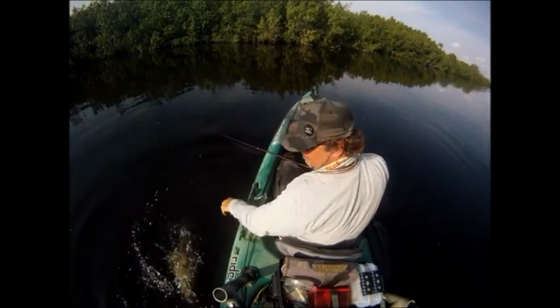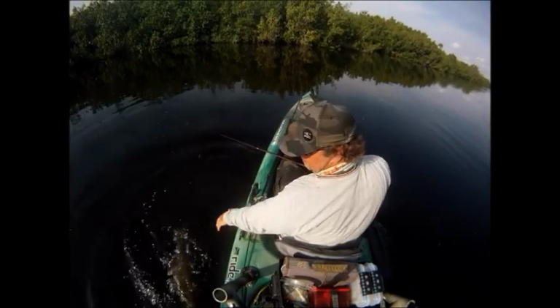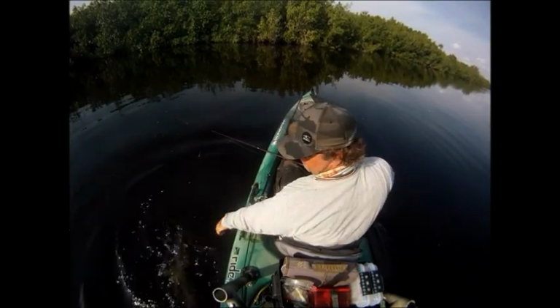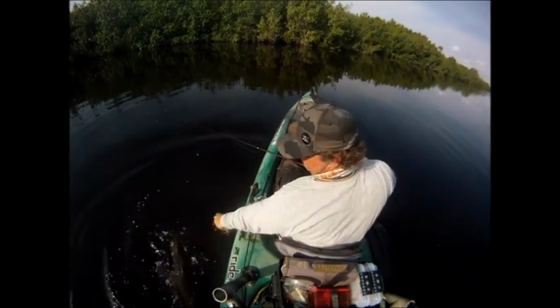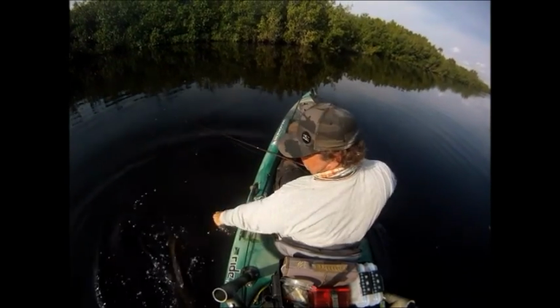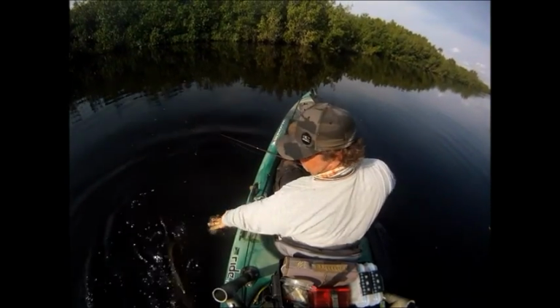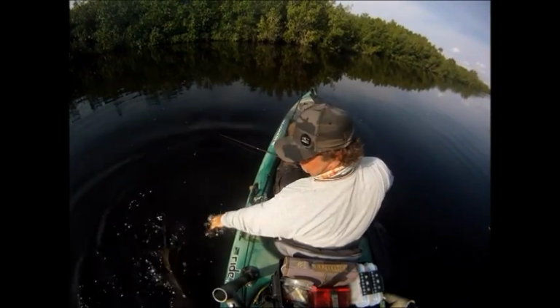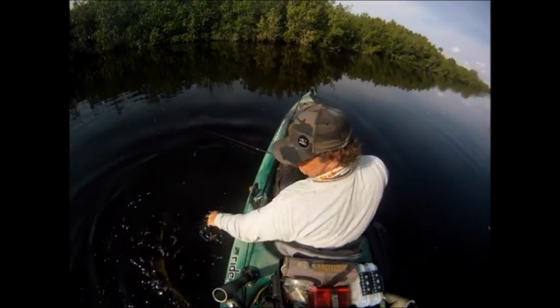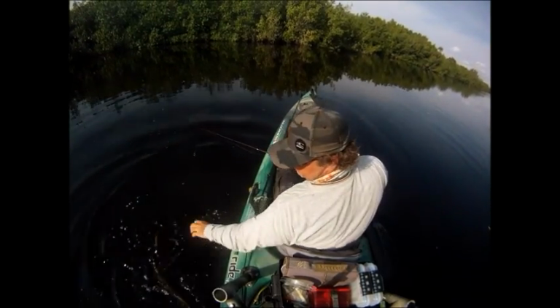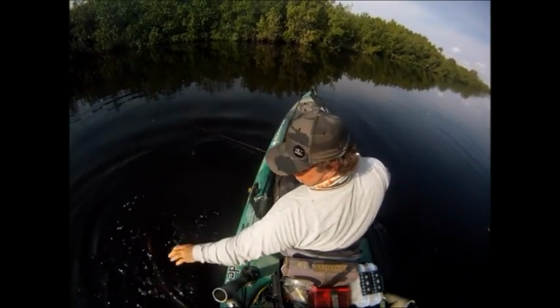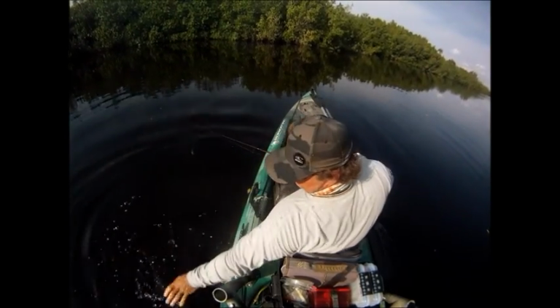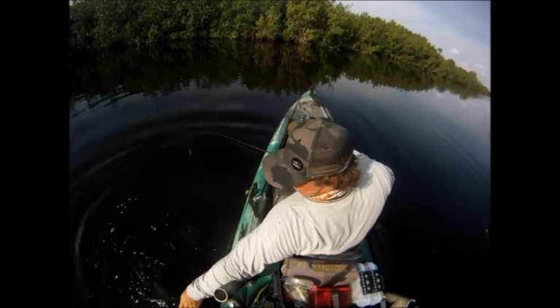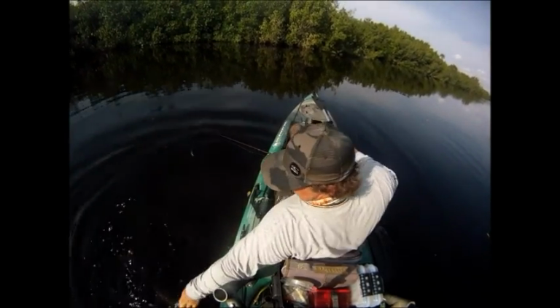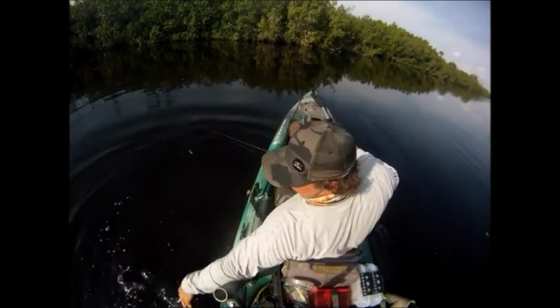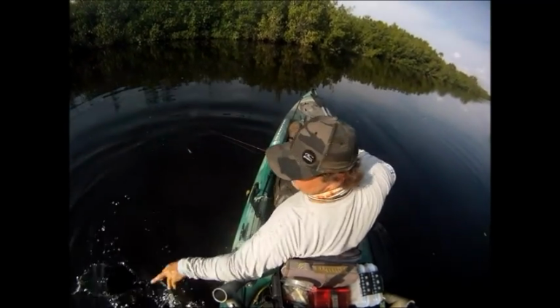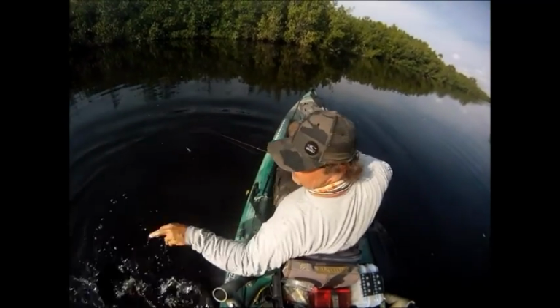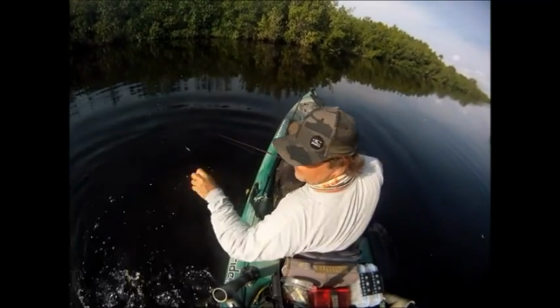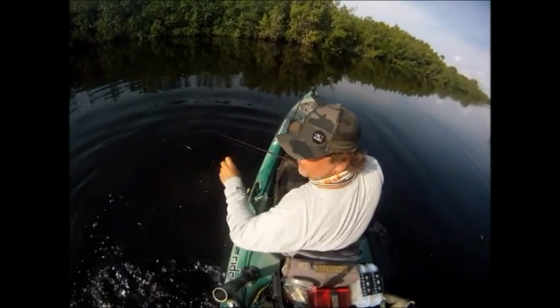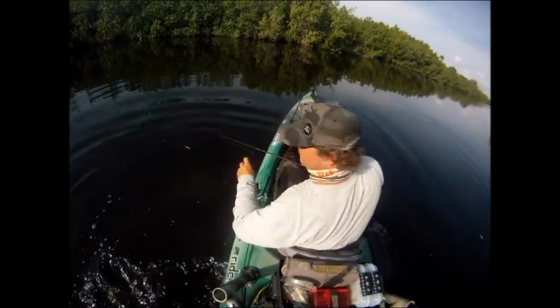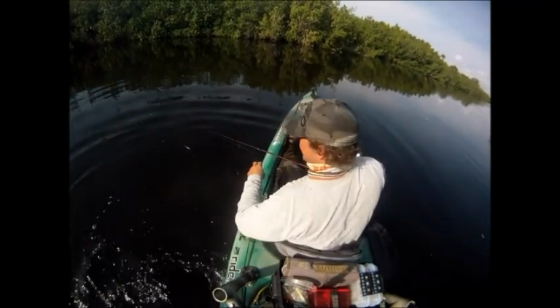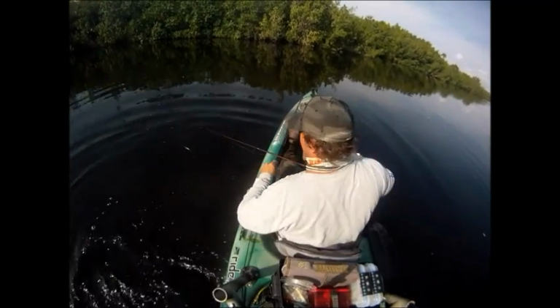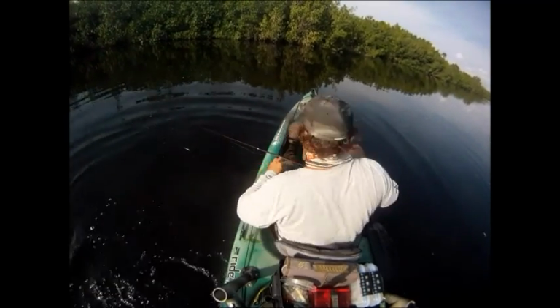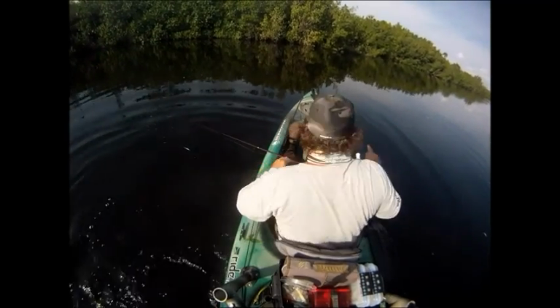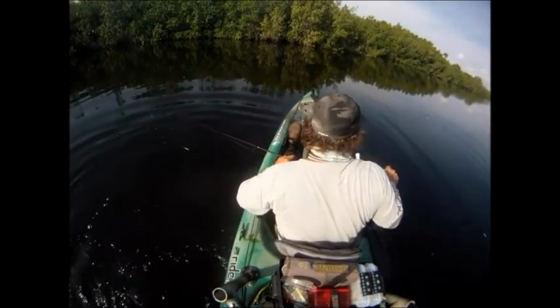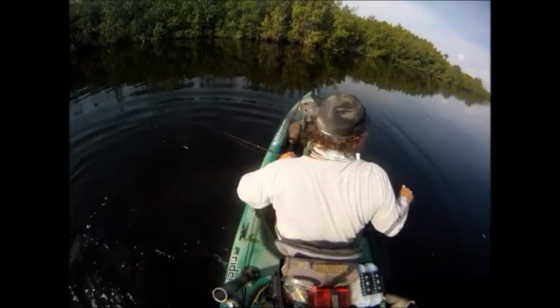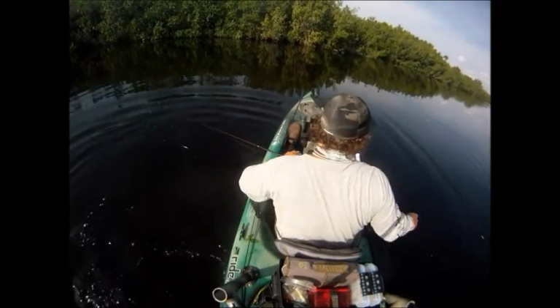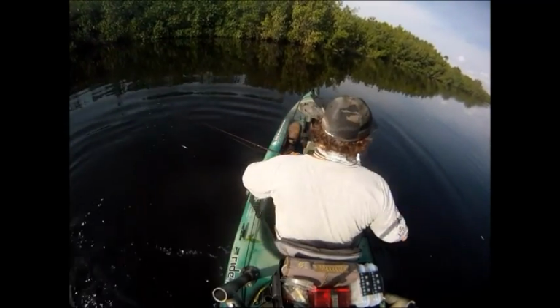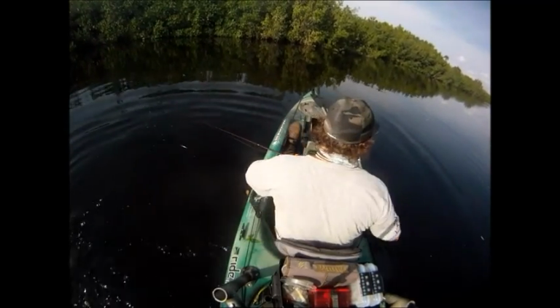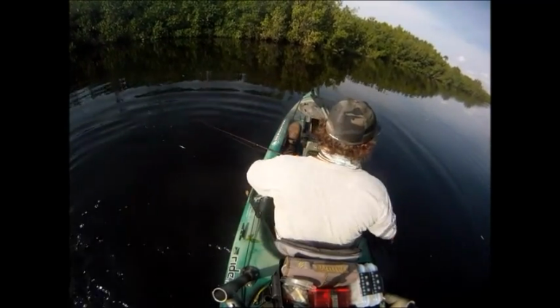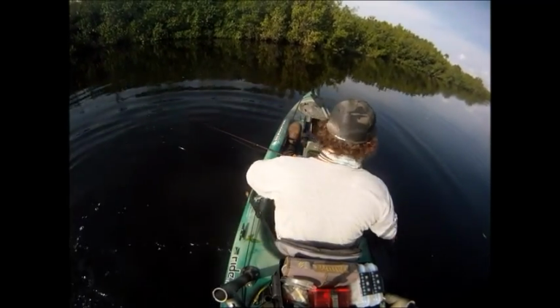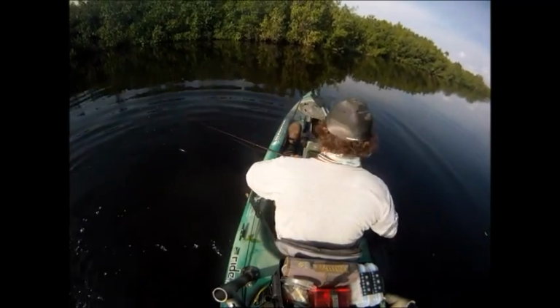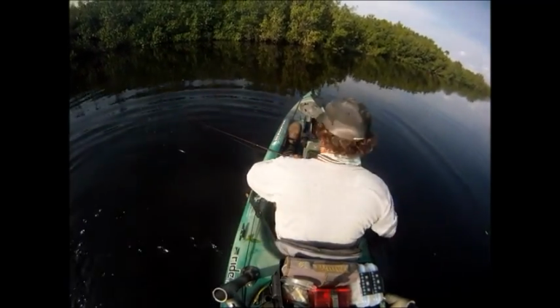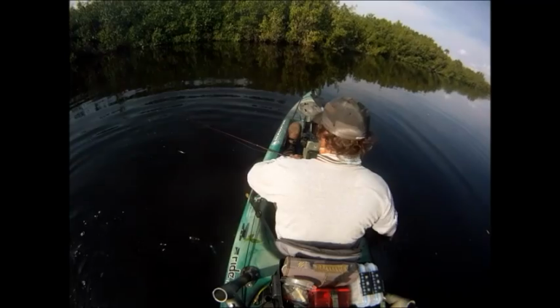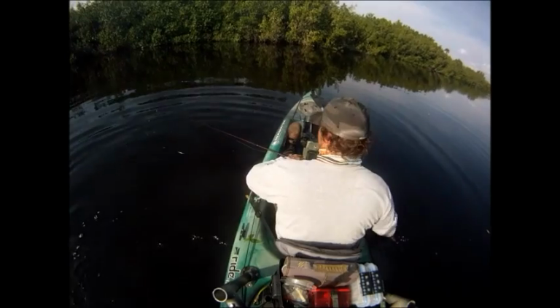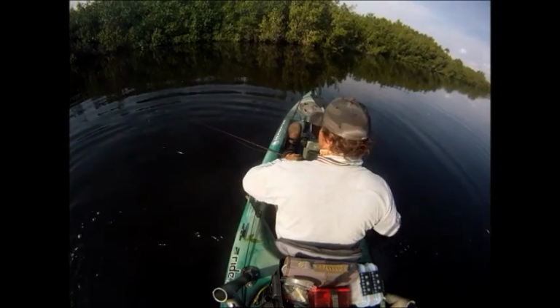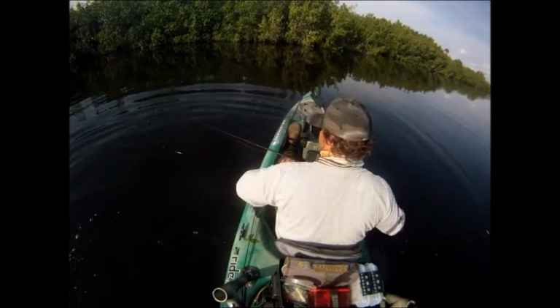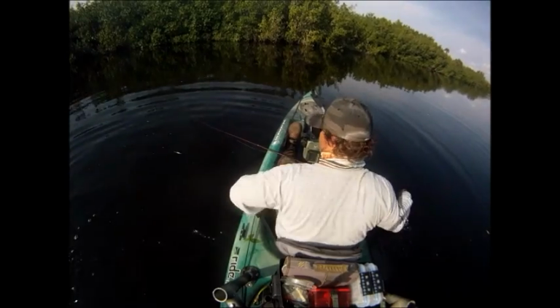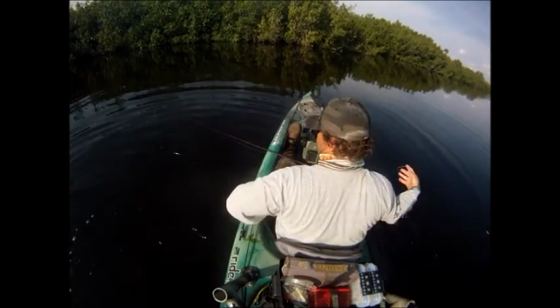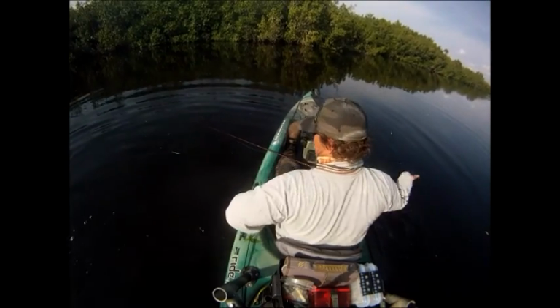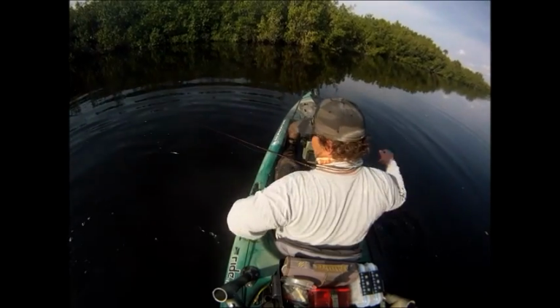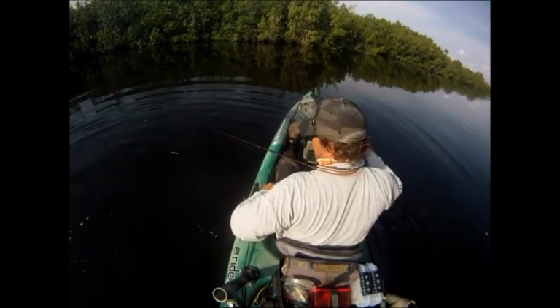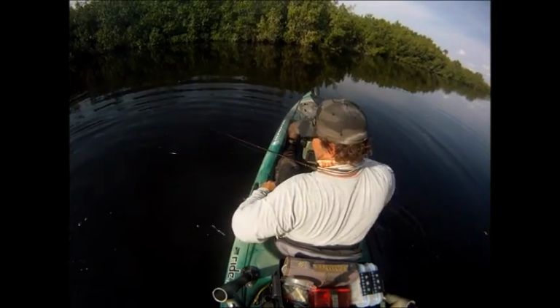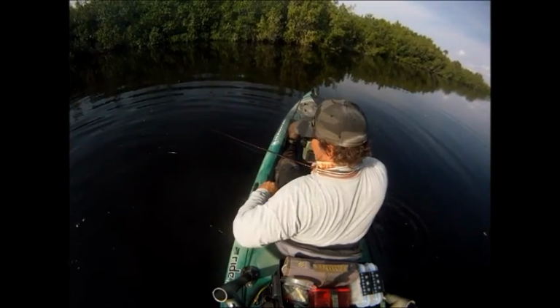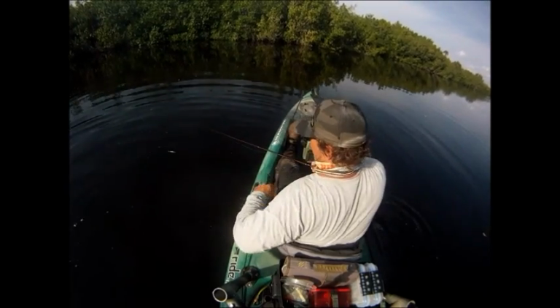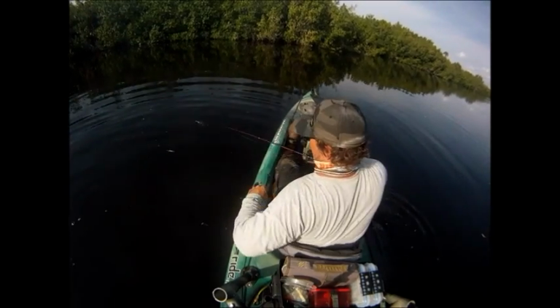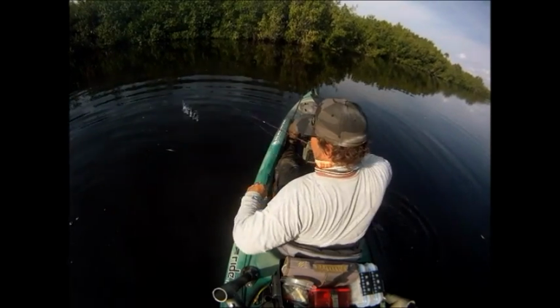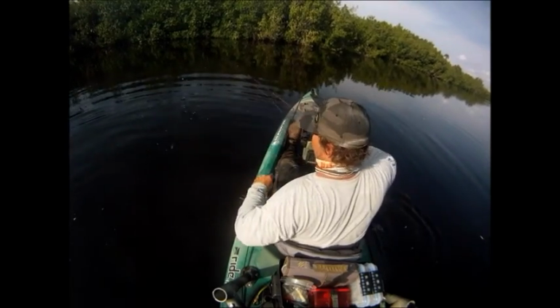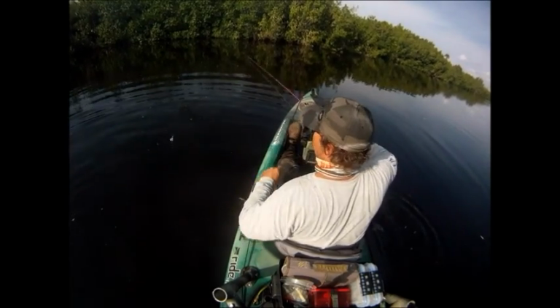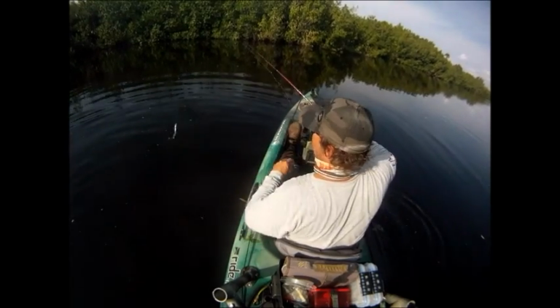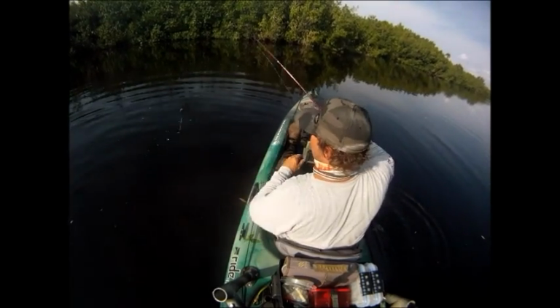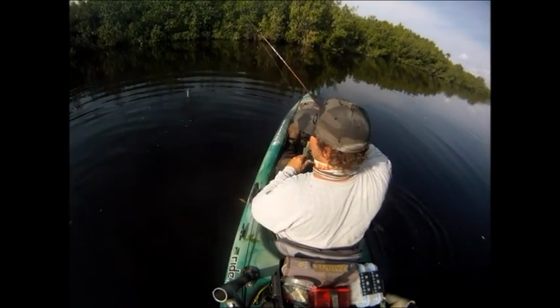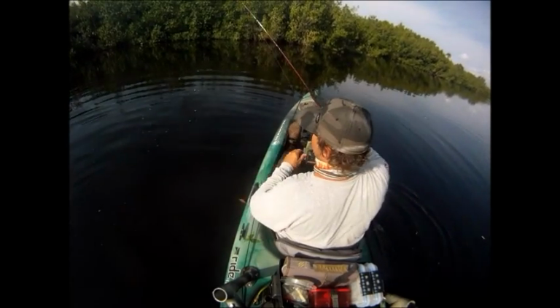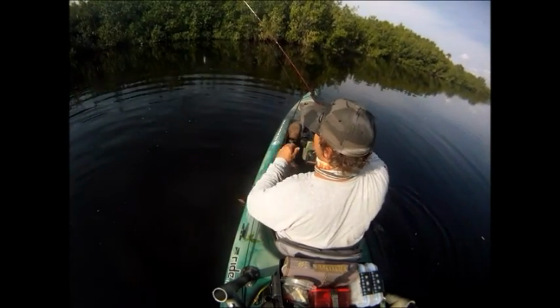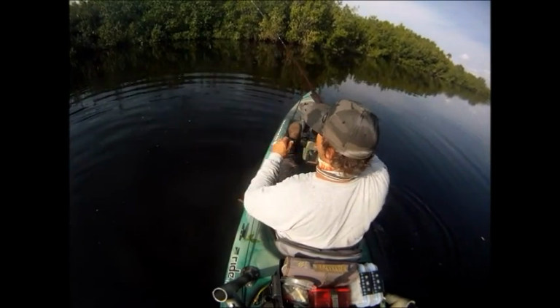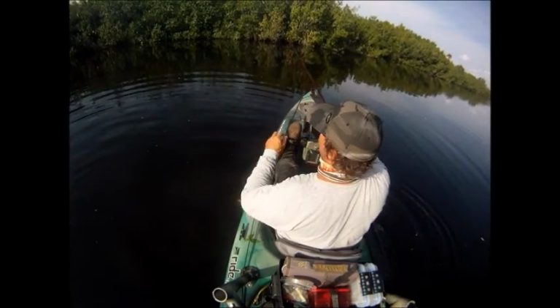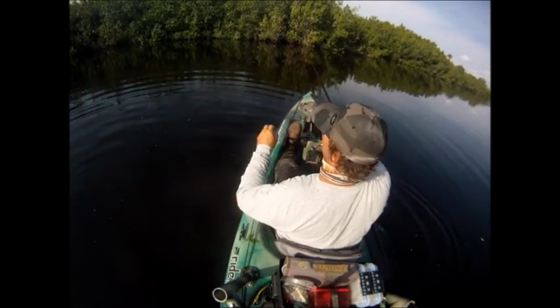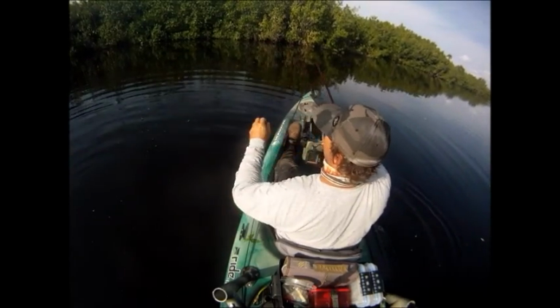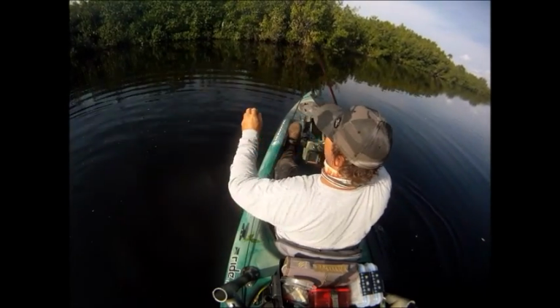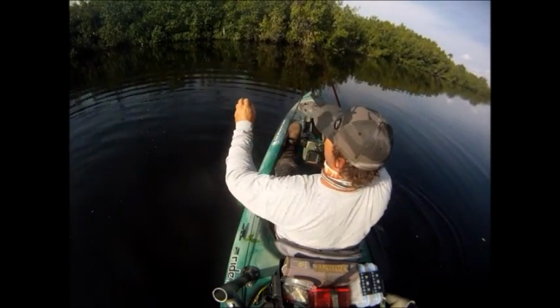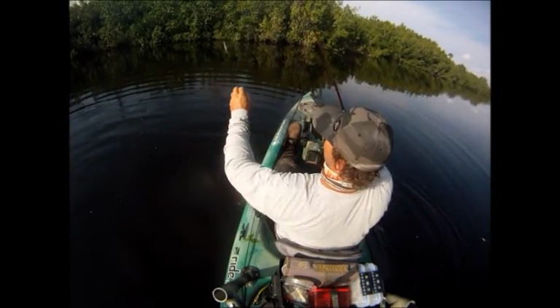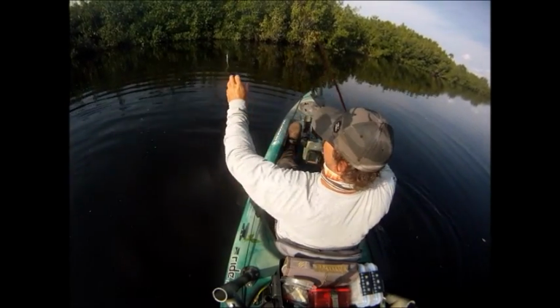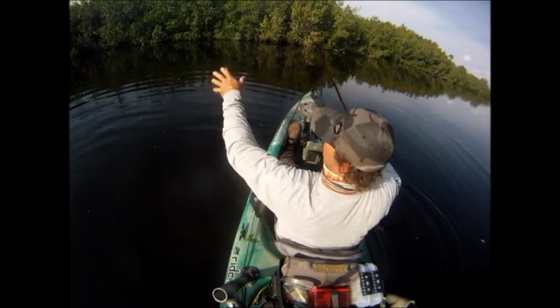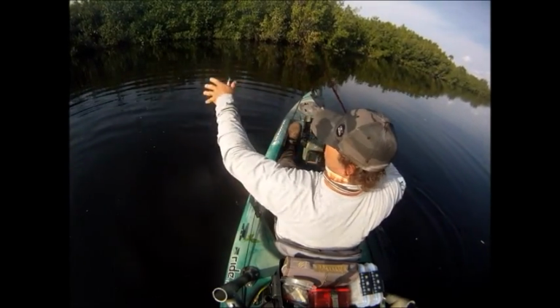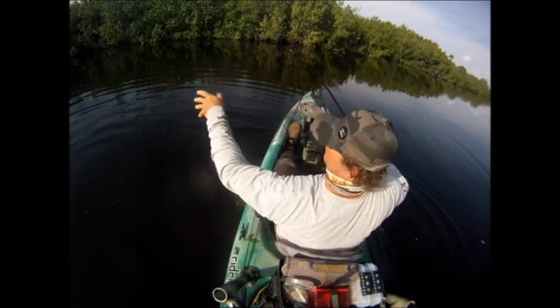I hope you guys enjoyed the video. Again, this was Halfway Creek behind the welcoming center at Big Cypress National Preserve. See you next time!